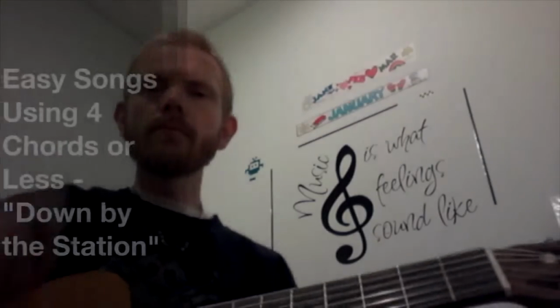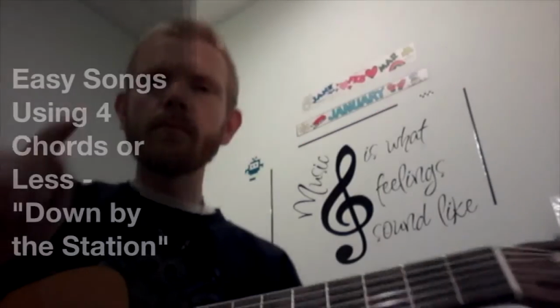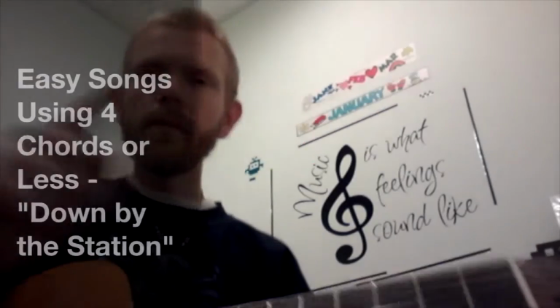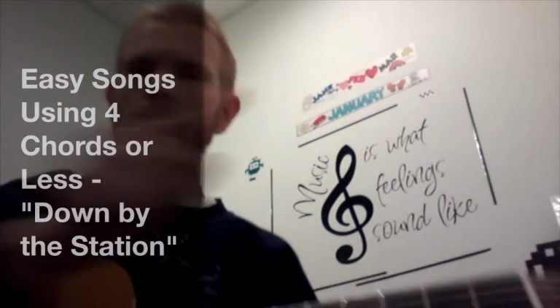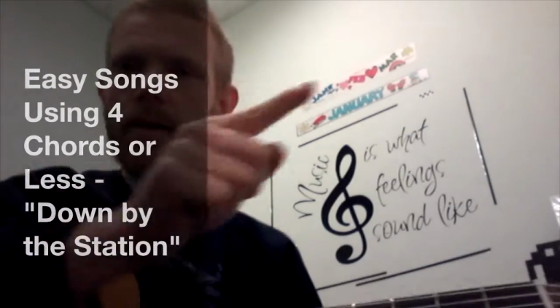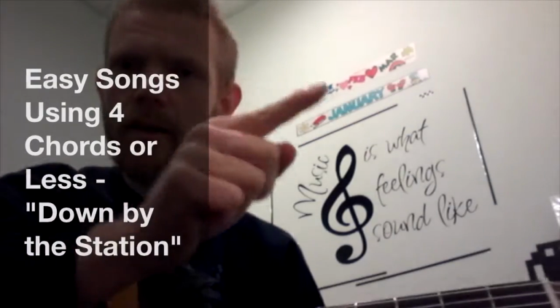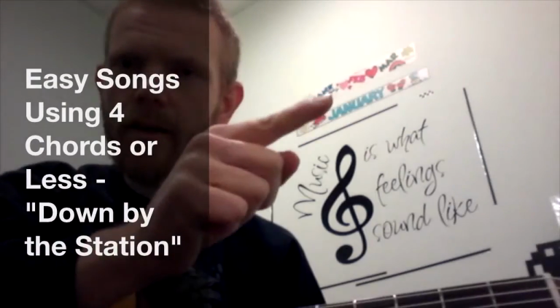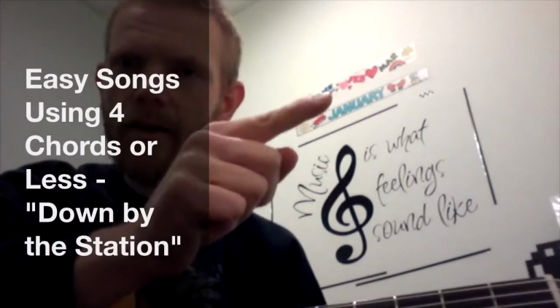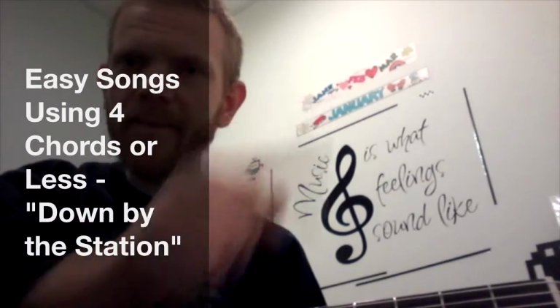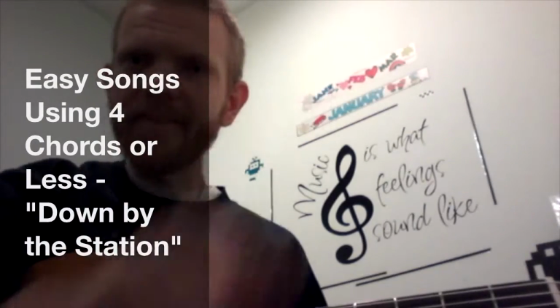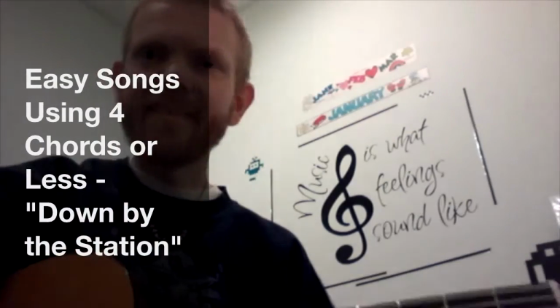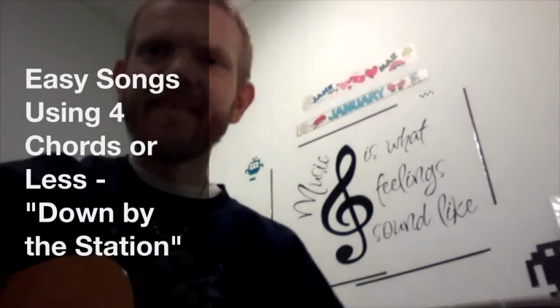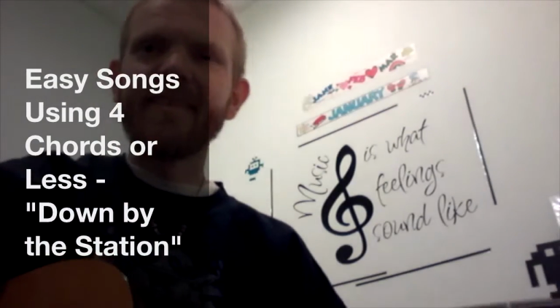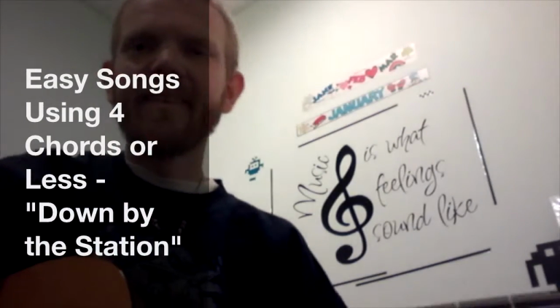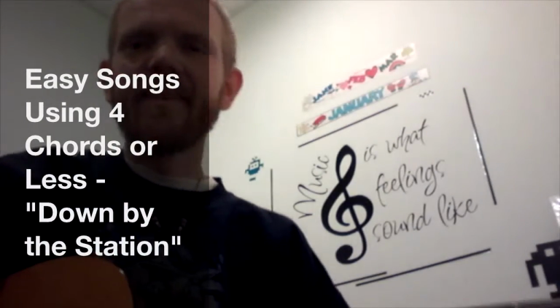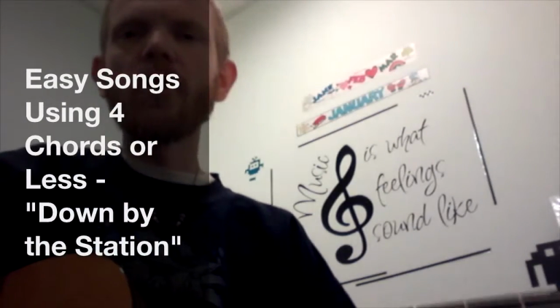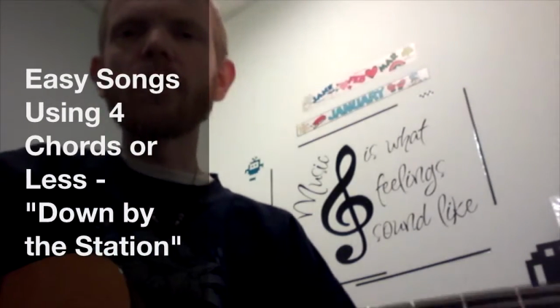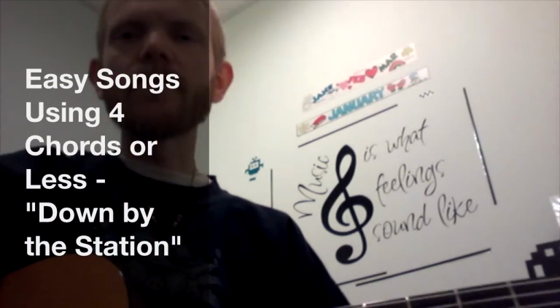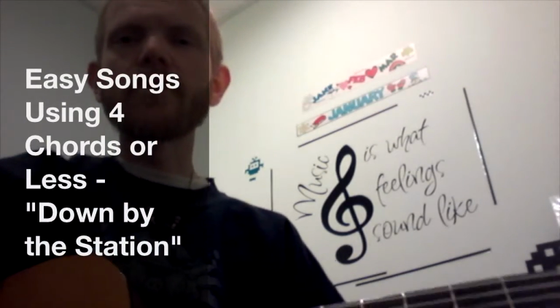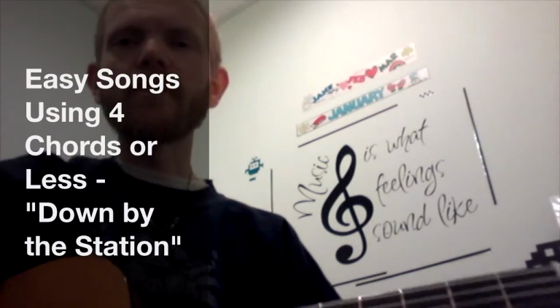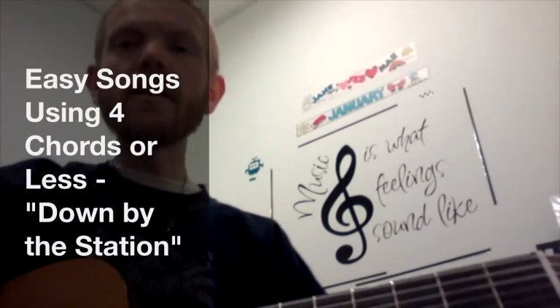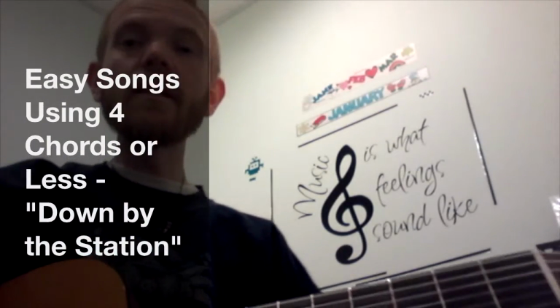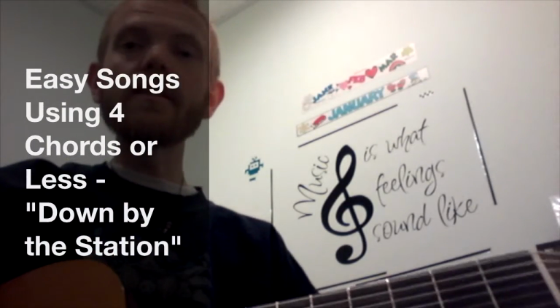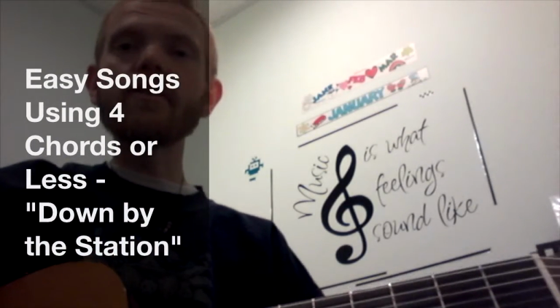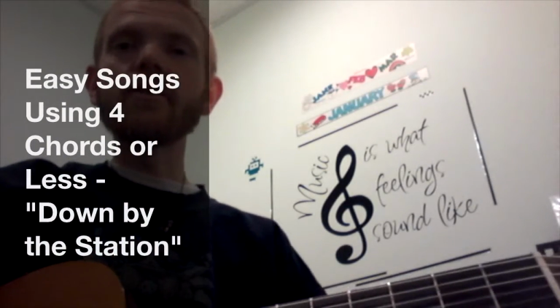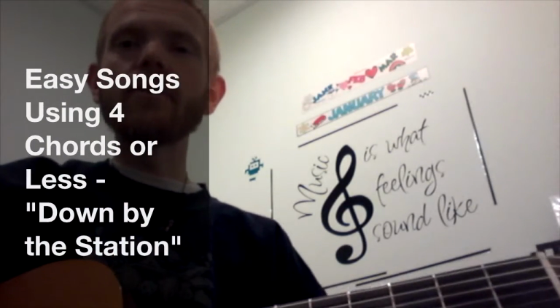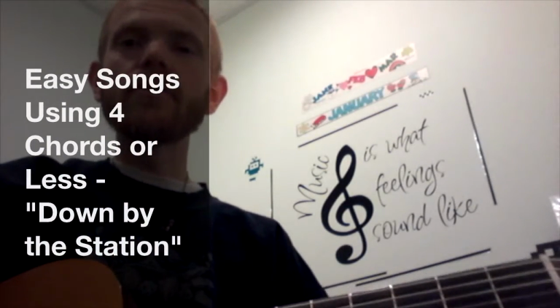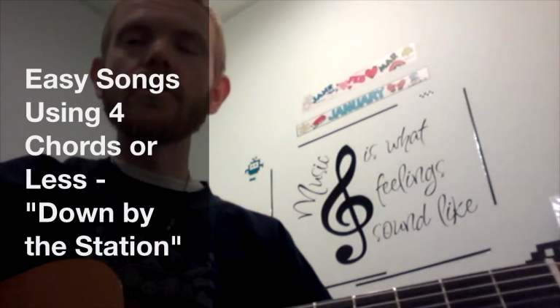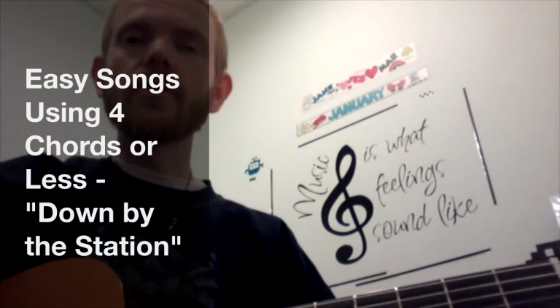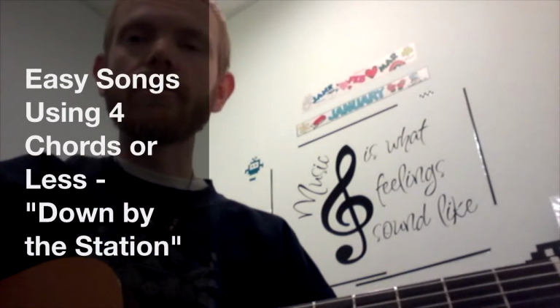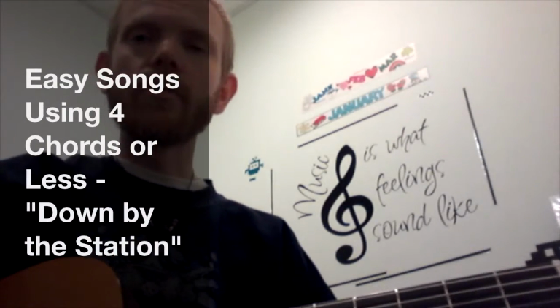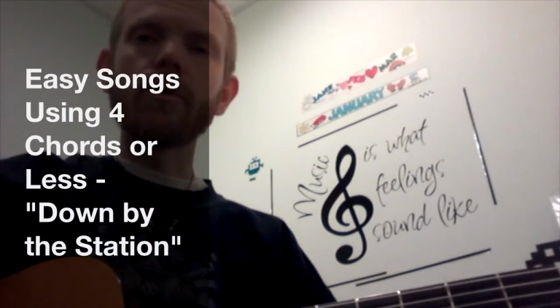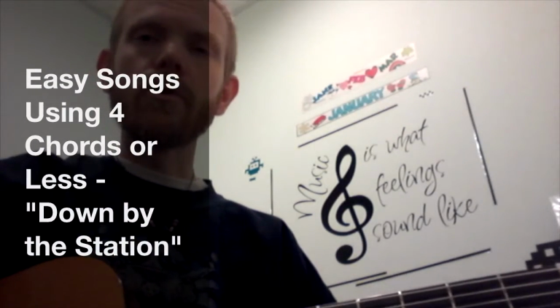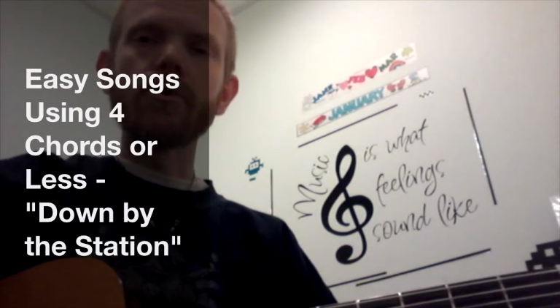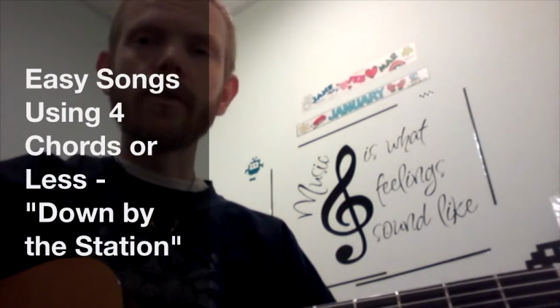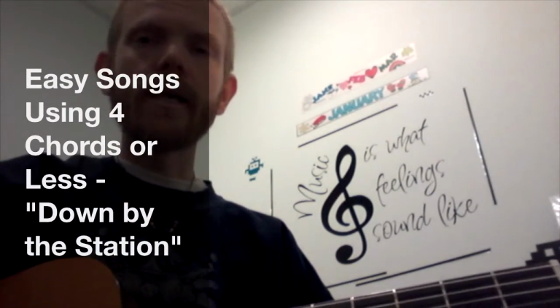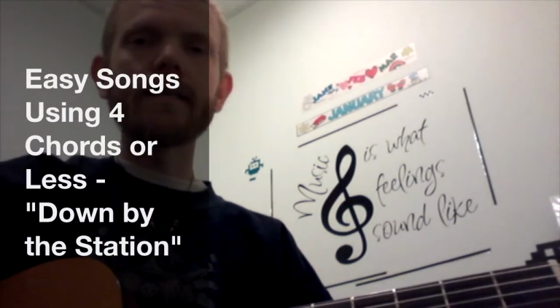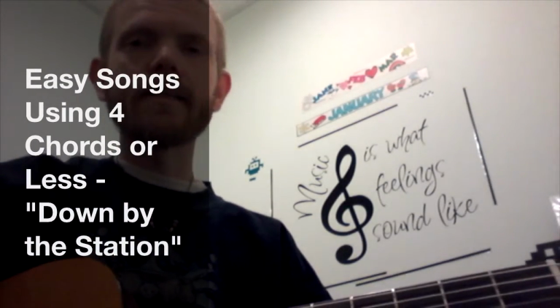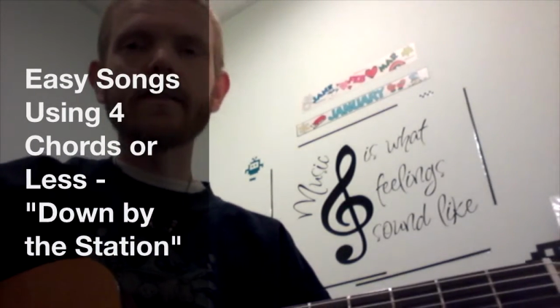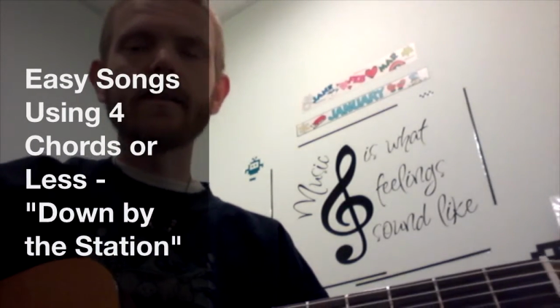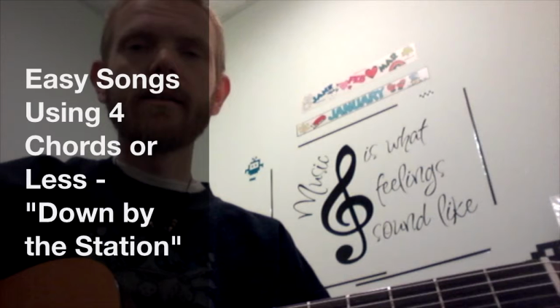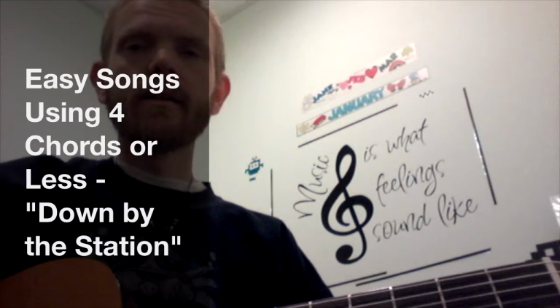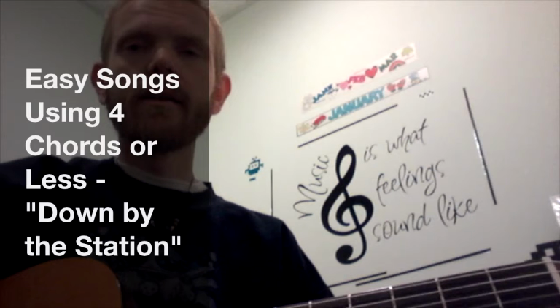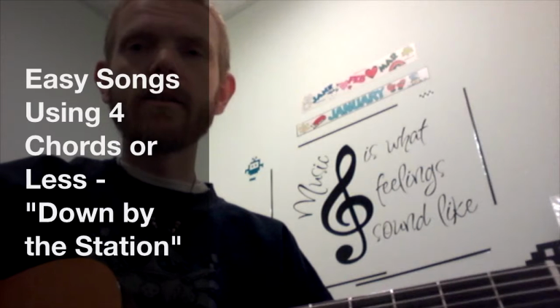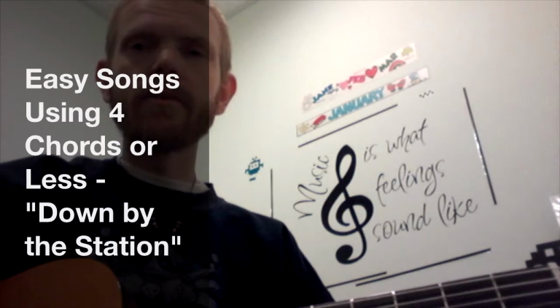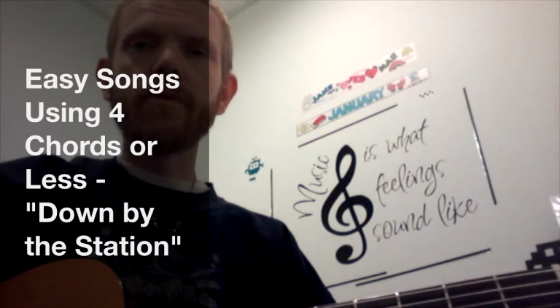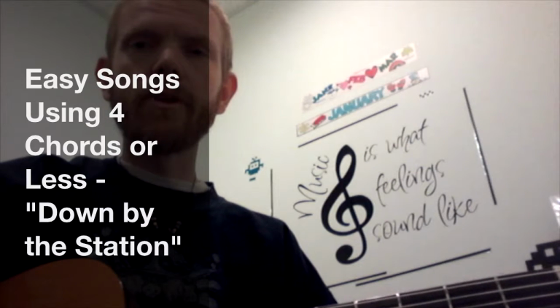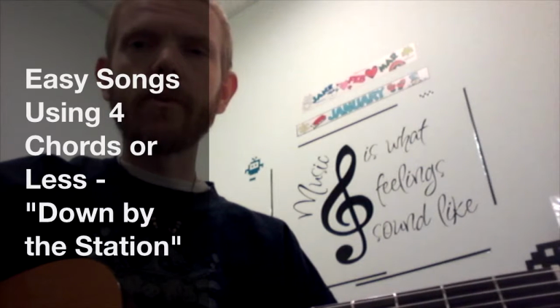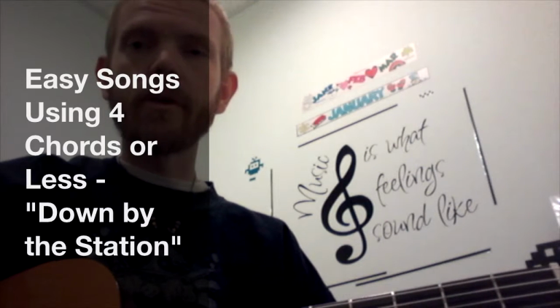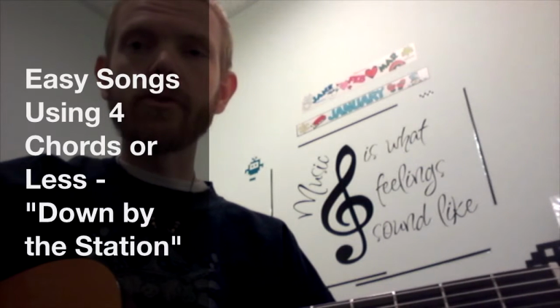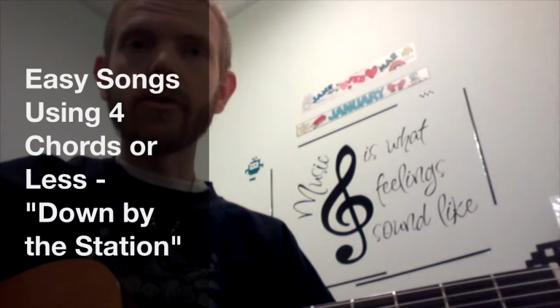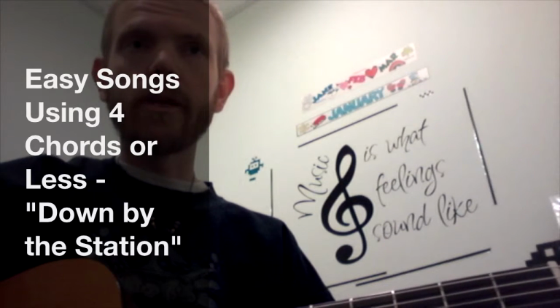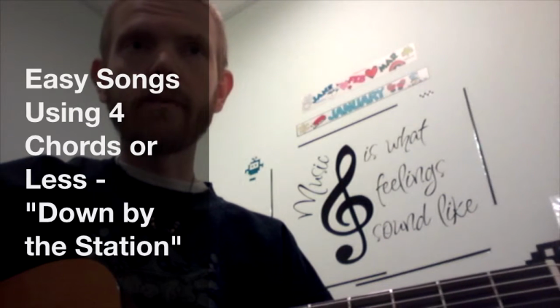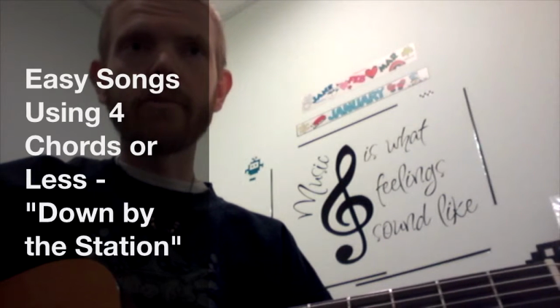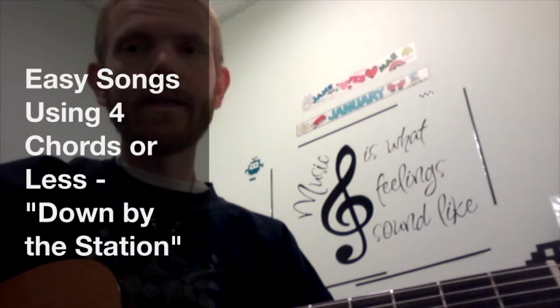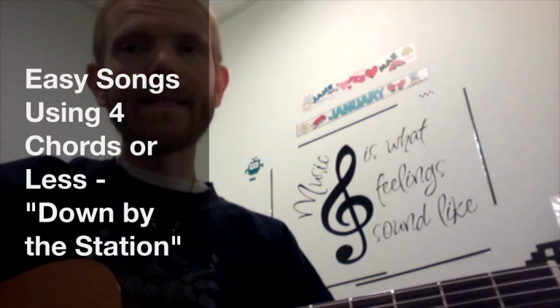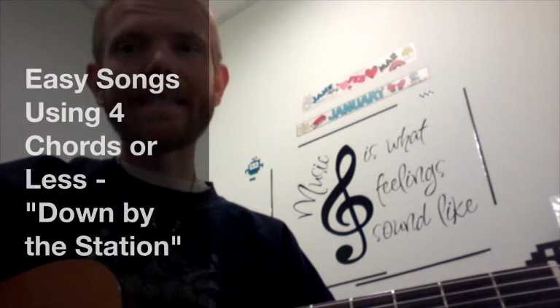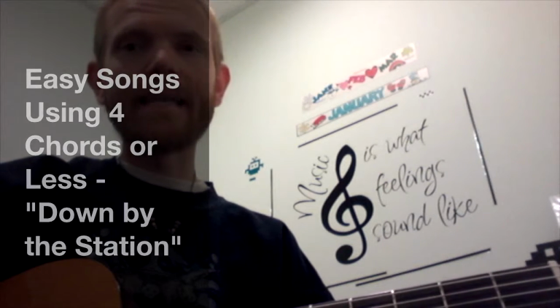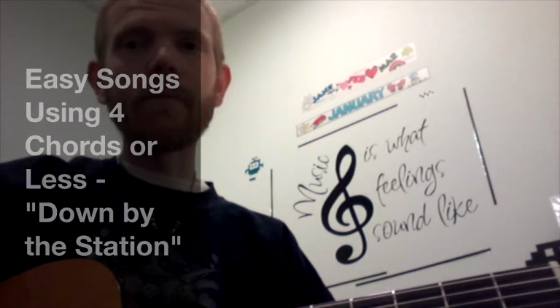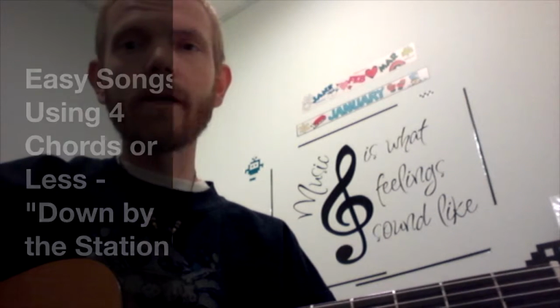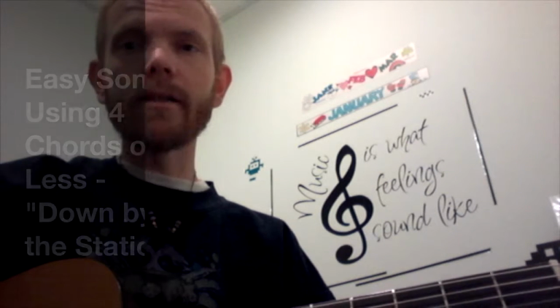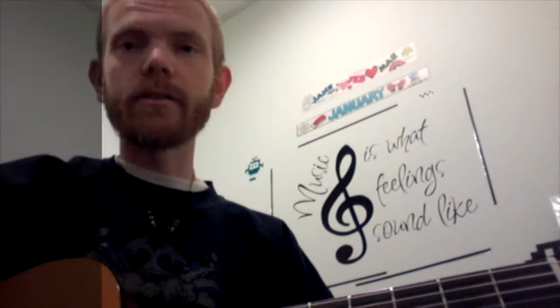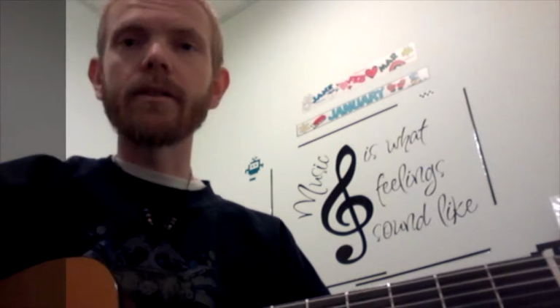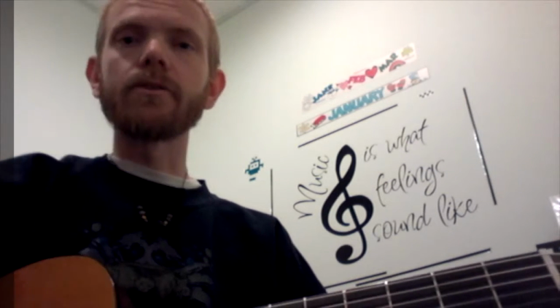Hey there! Welcome to Easy Songs using 4 chords or less. In this video I'm going to show you how to play Down By The Station.